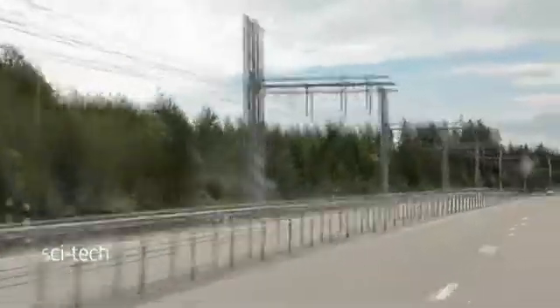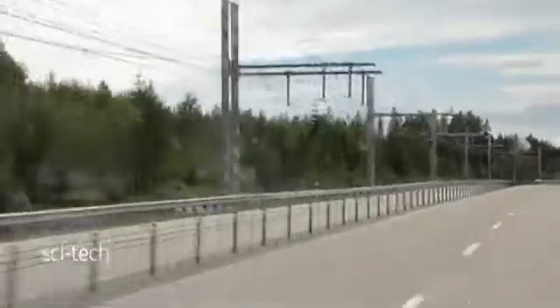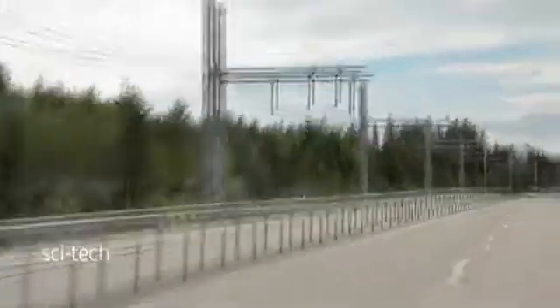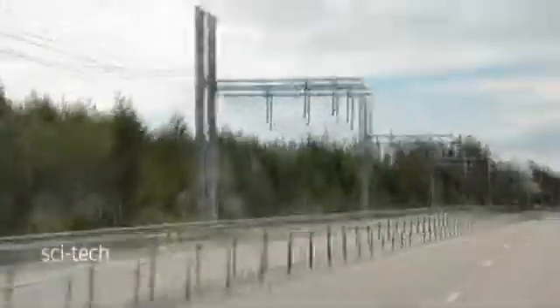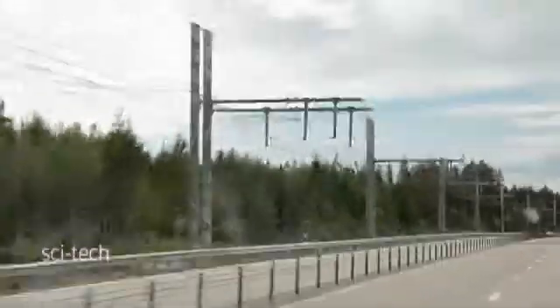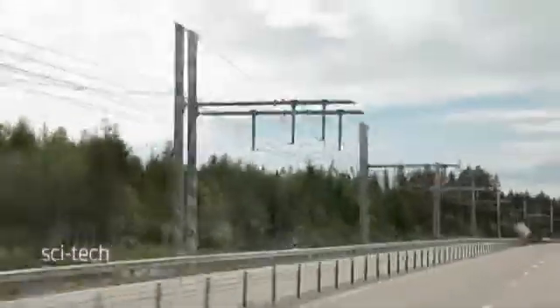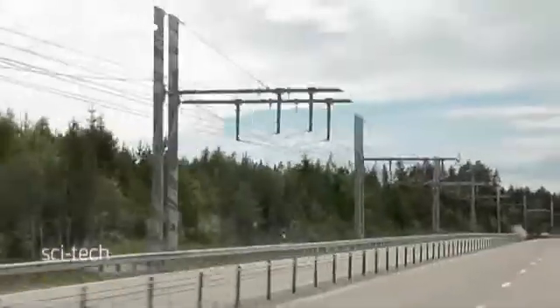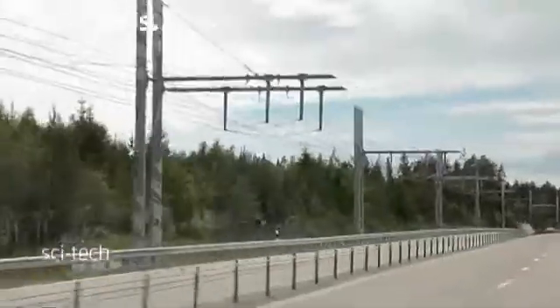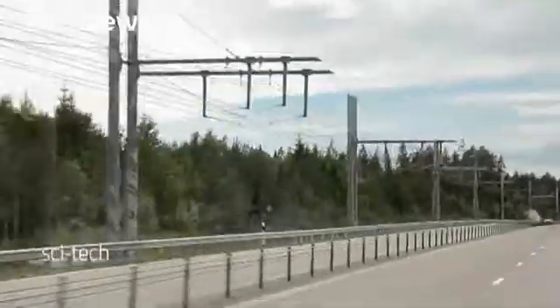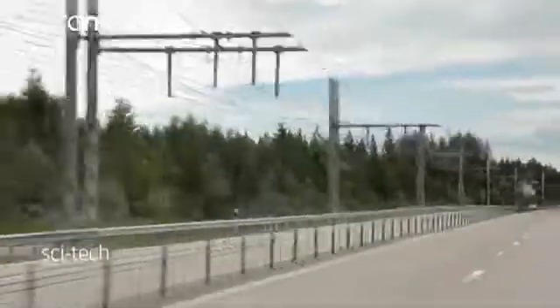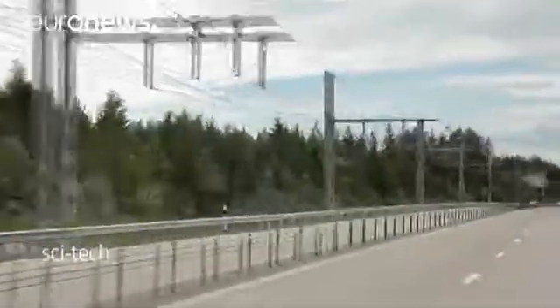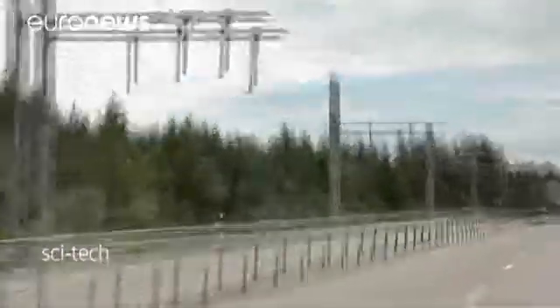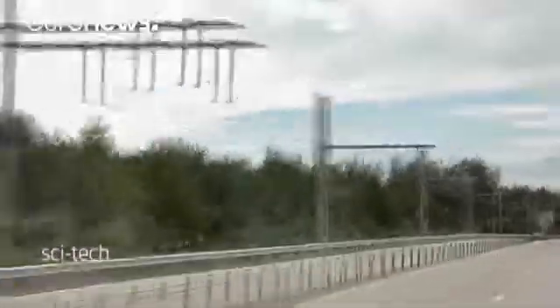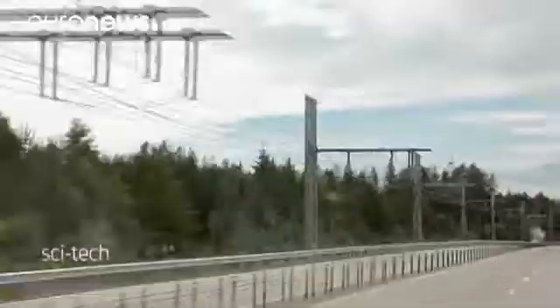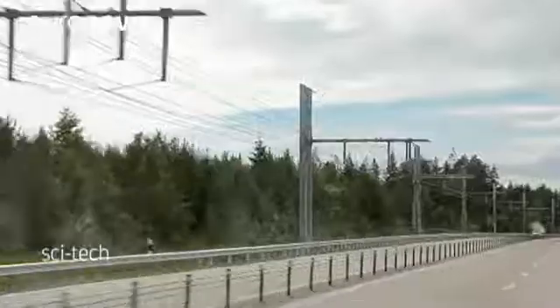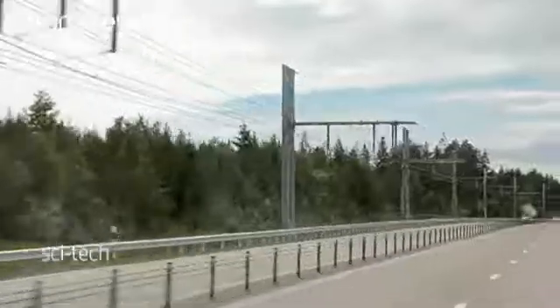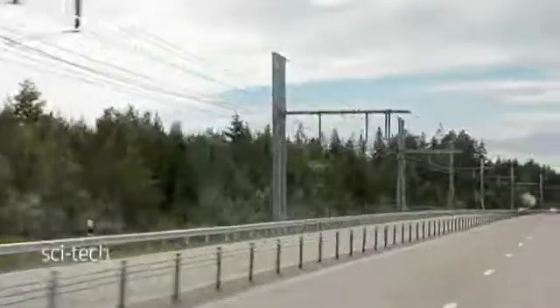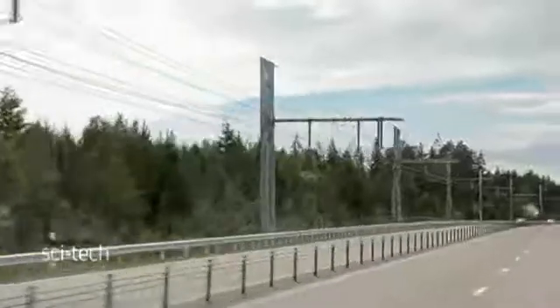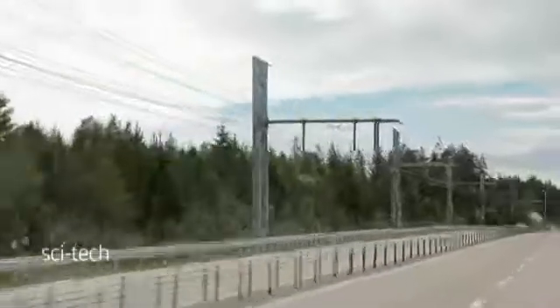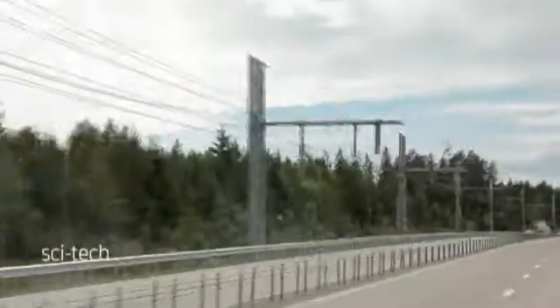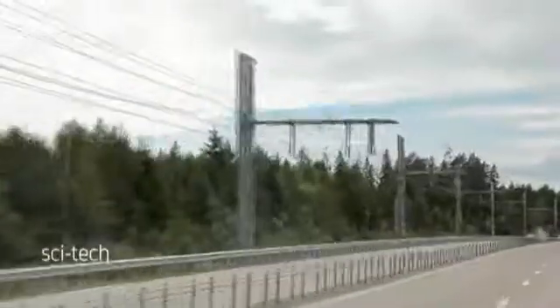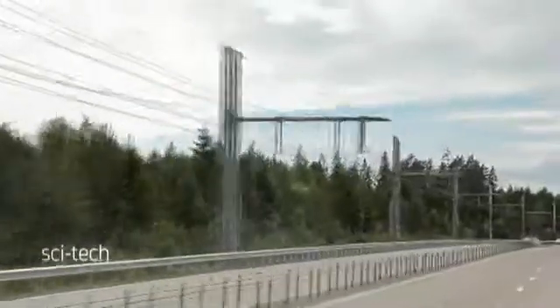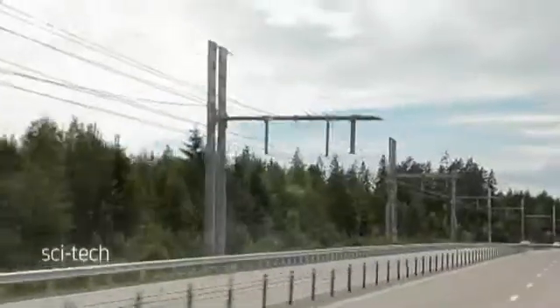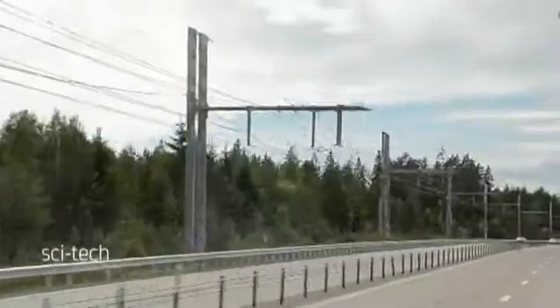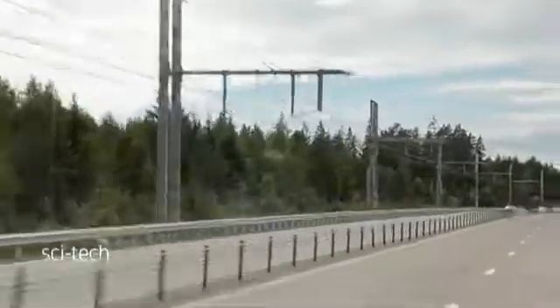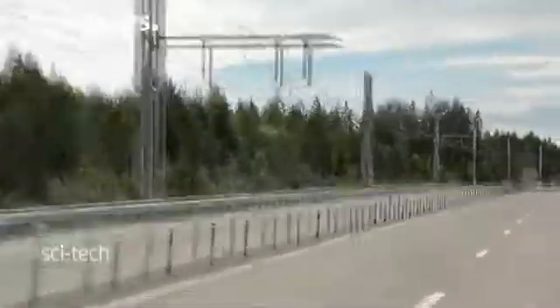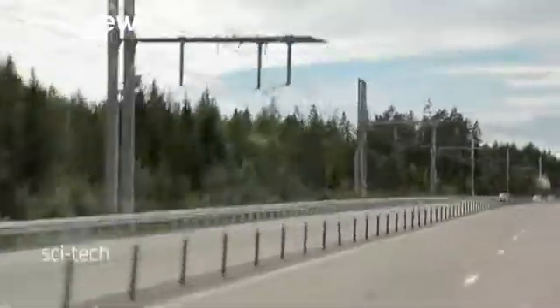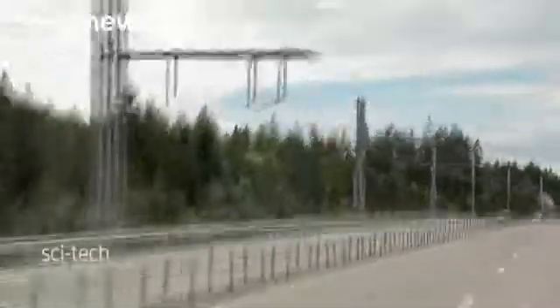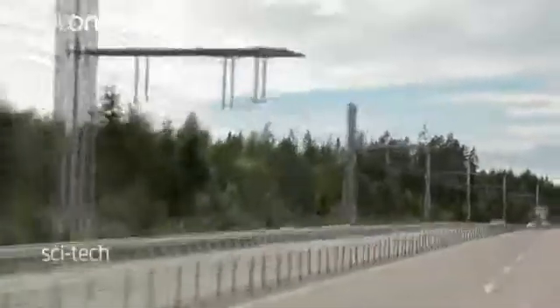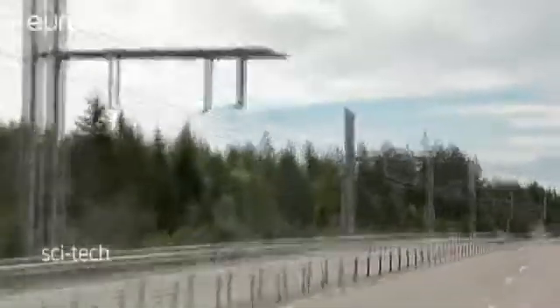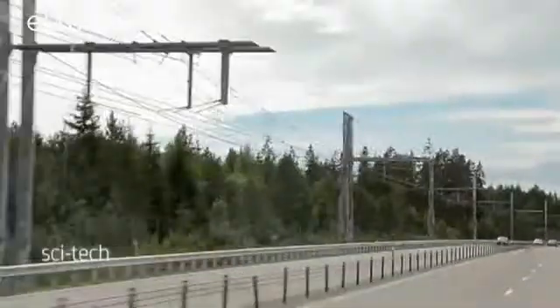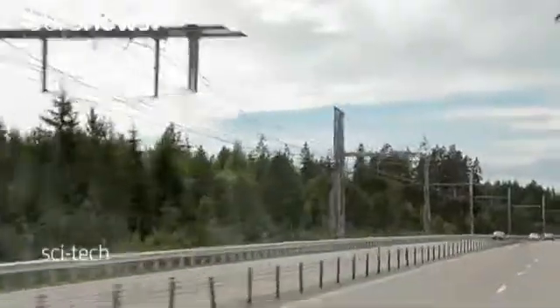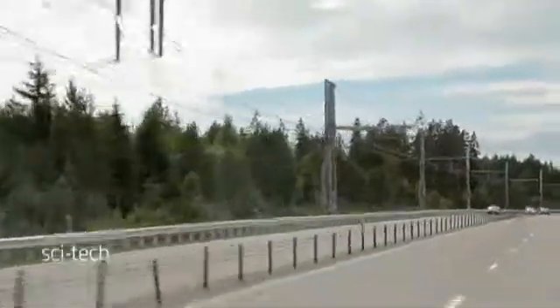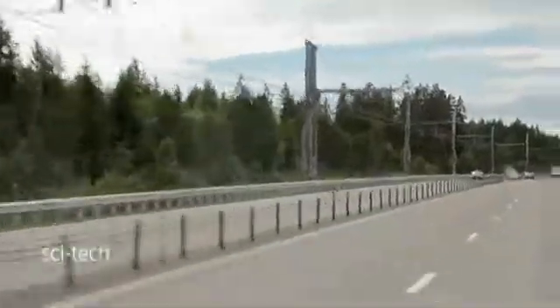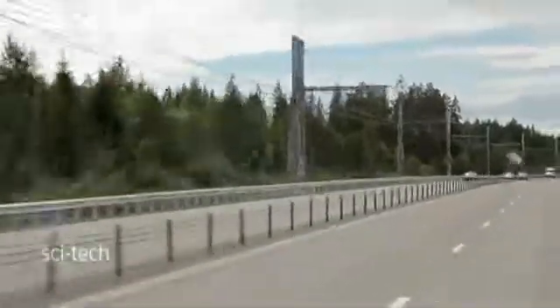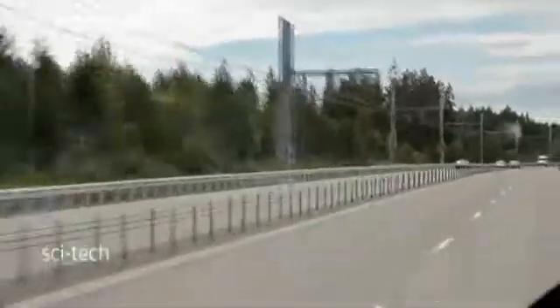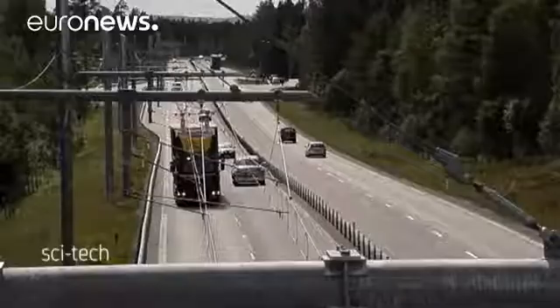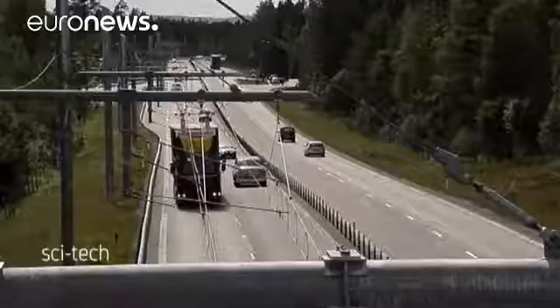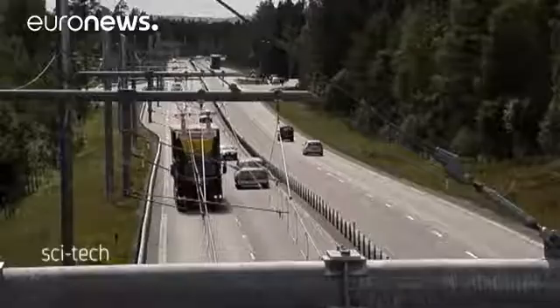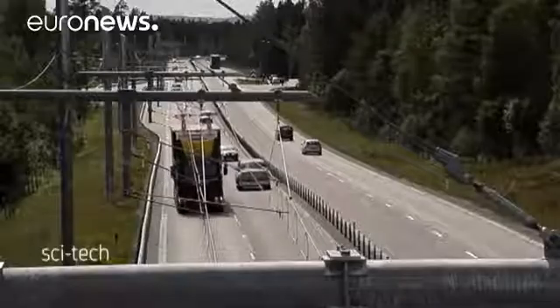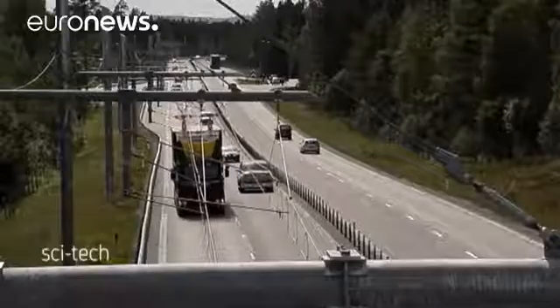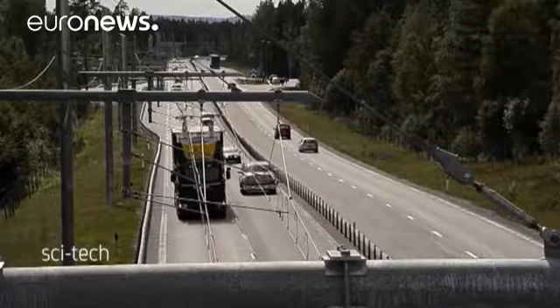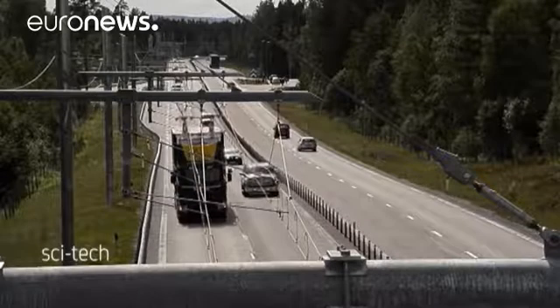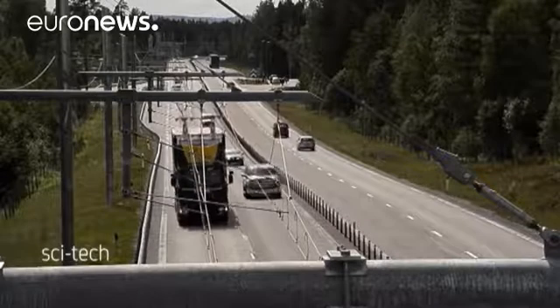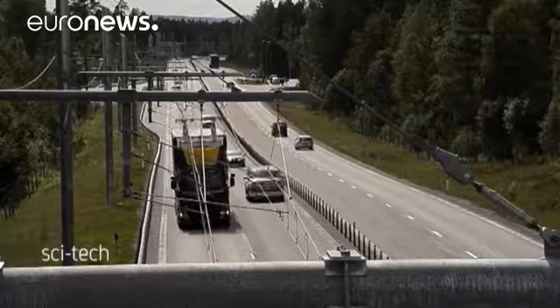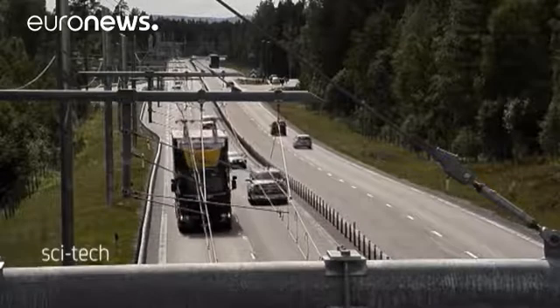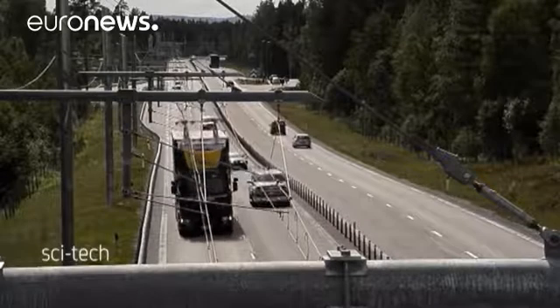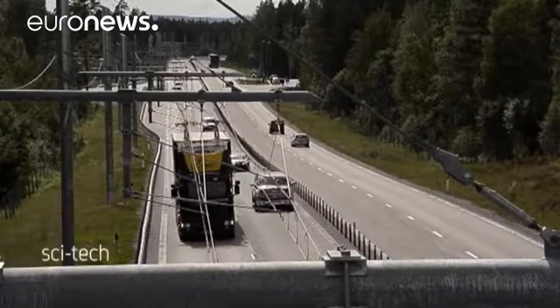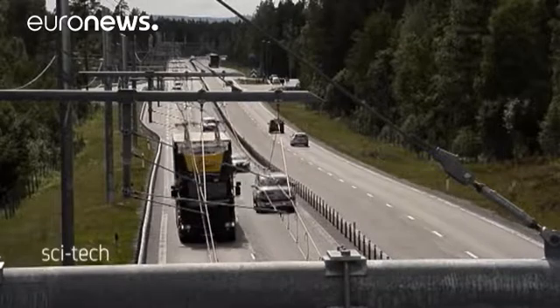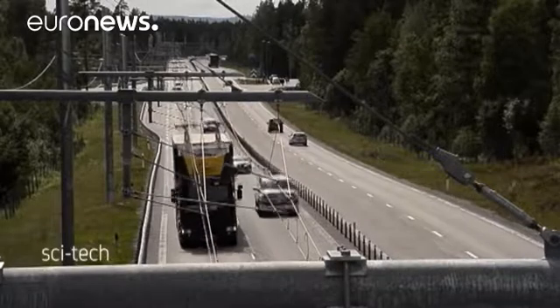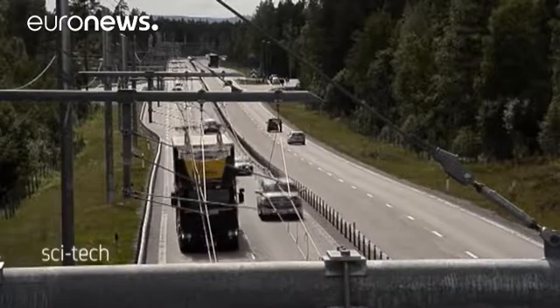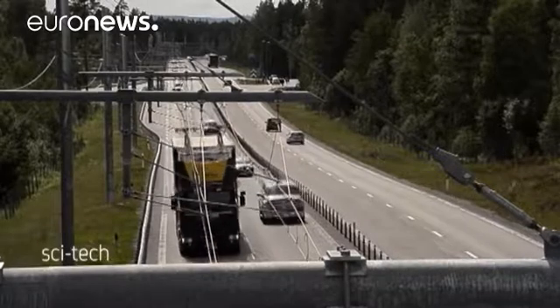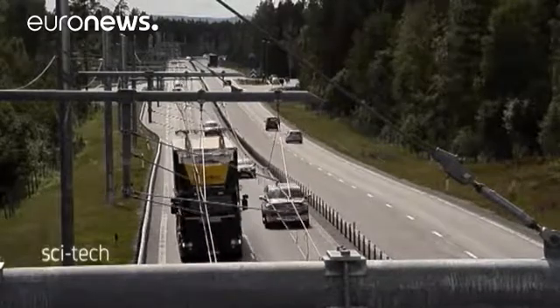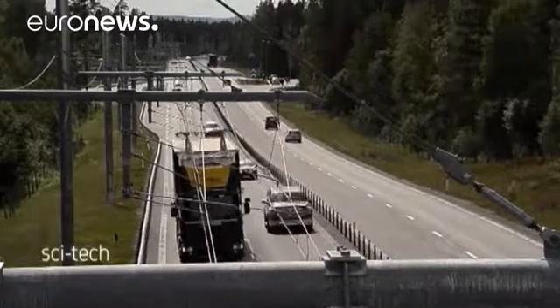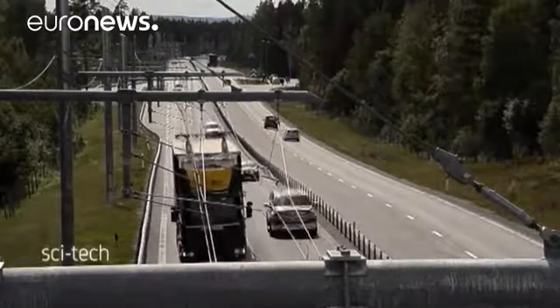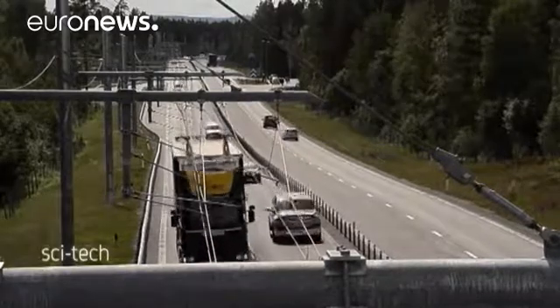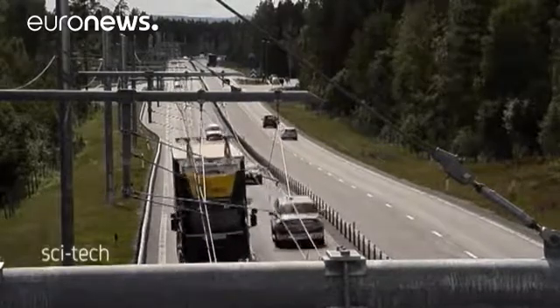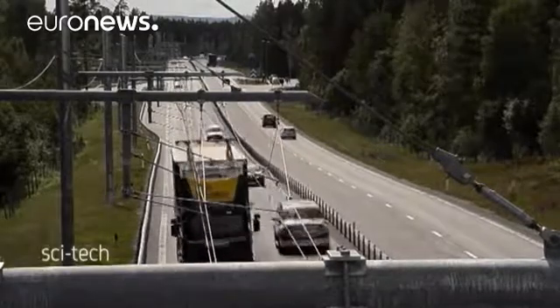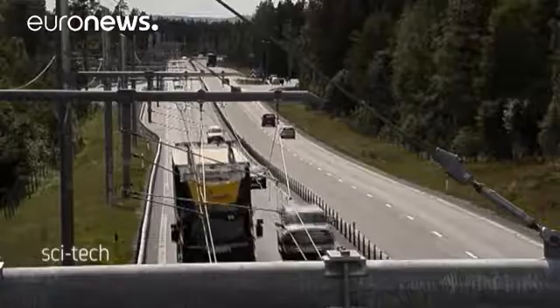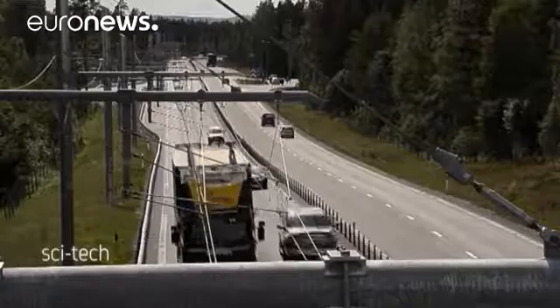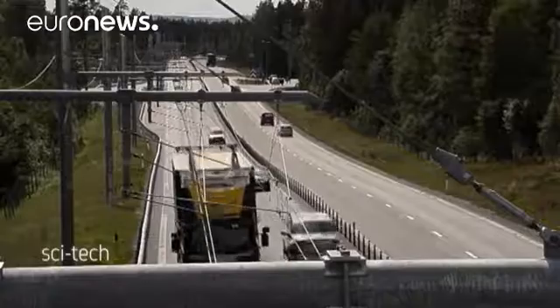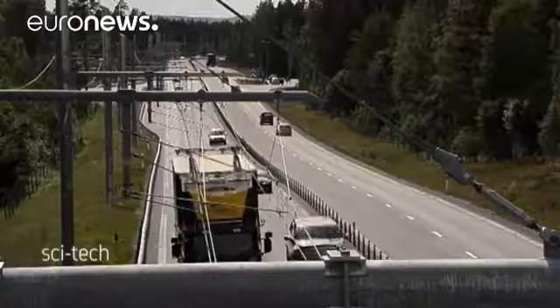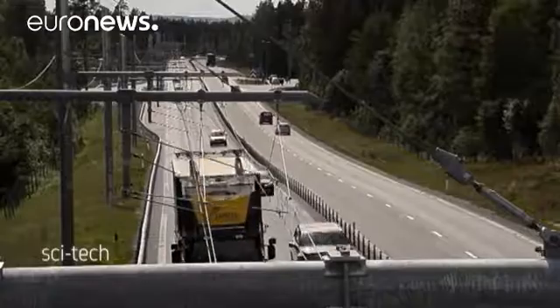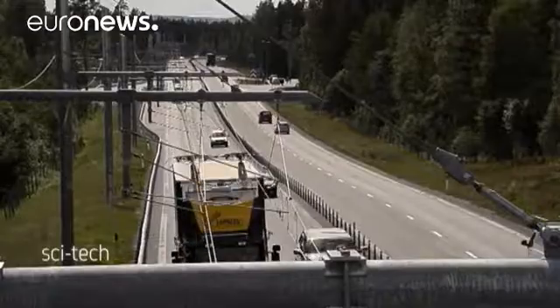For the next two years, experts plan to run trials and gather data to measure the impact and to determine whether the e-highway could be expanded across the whole country.